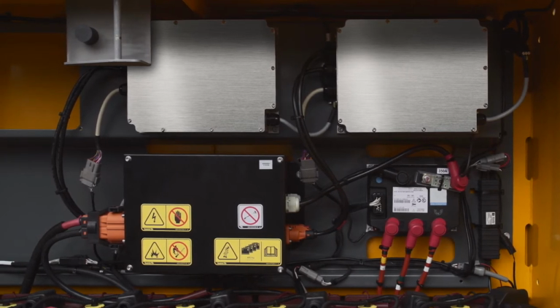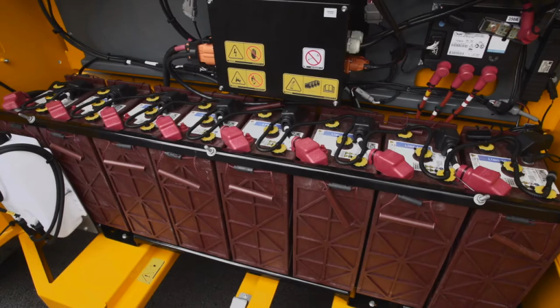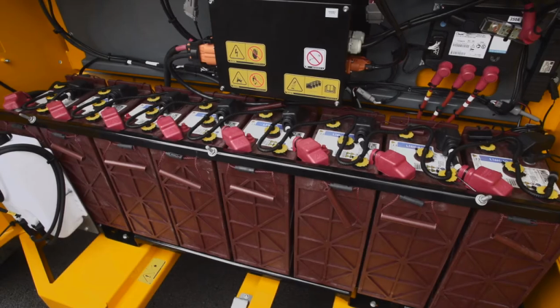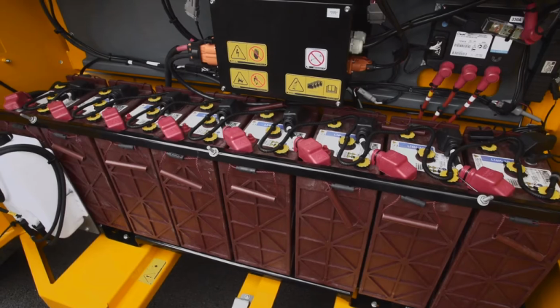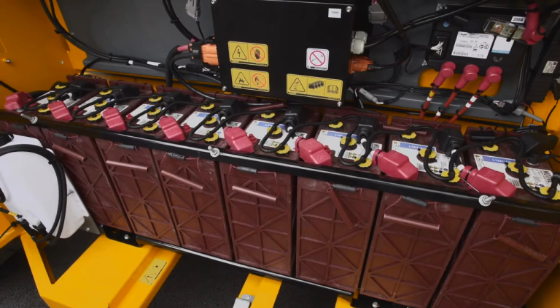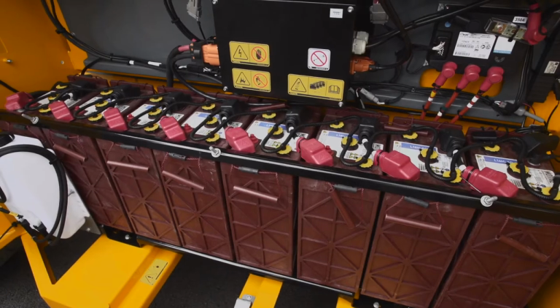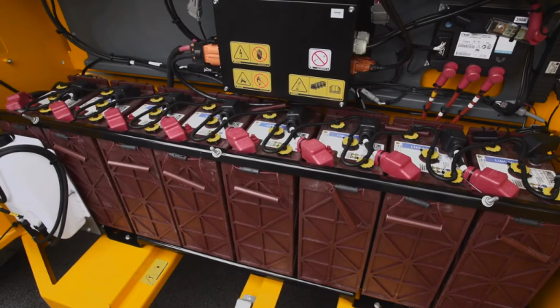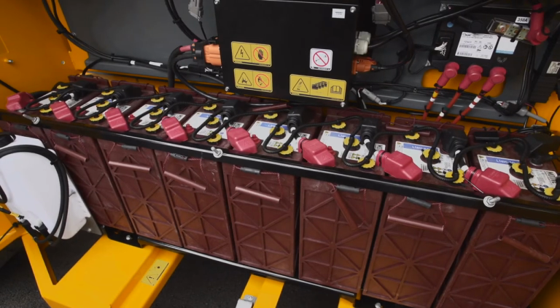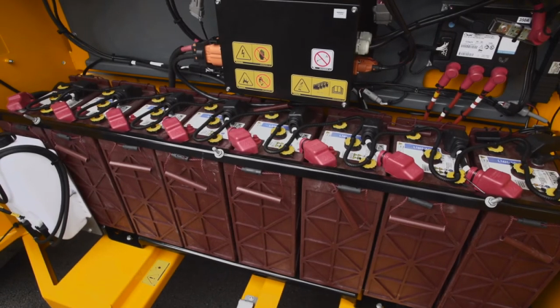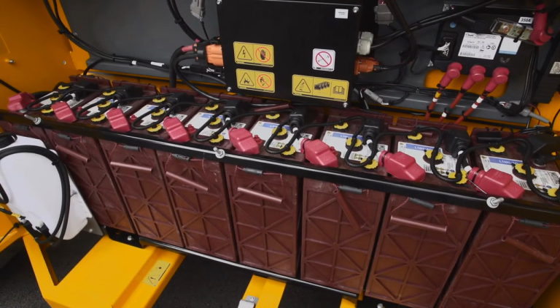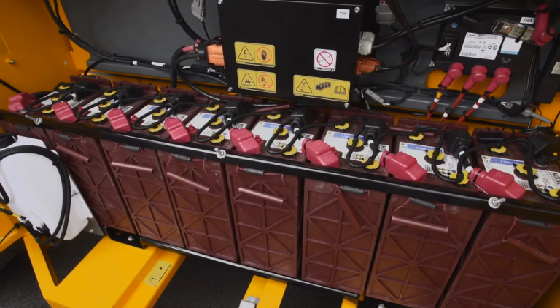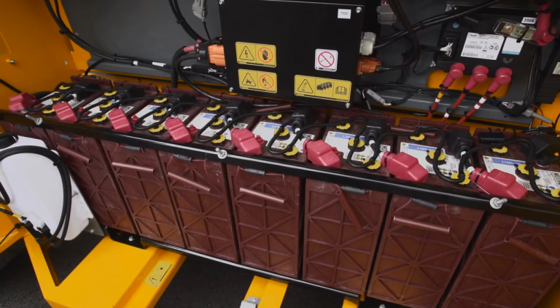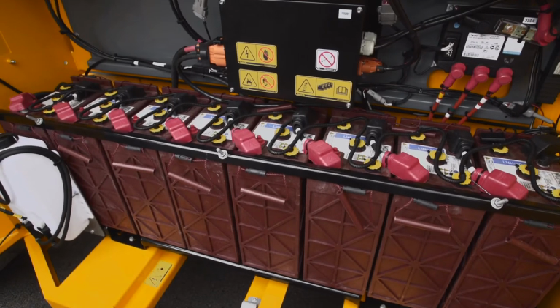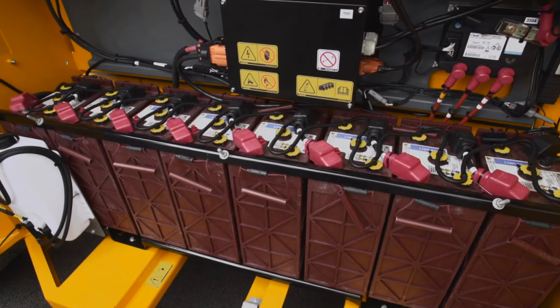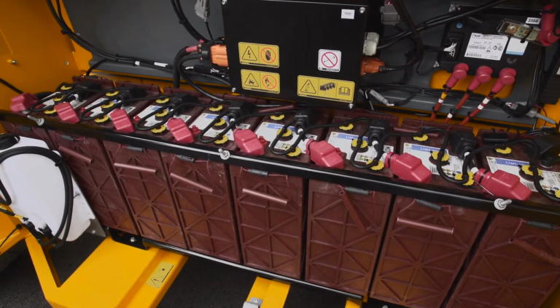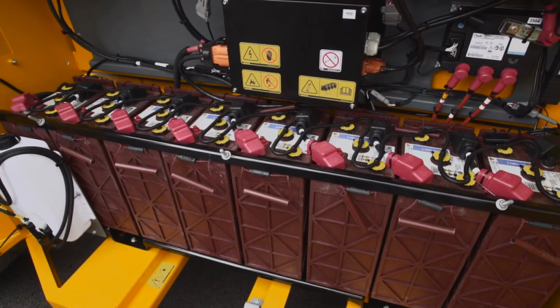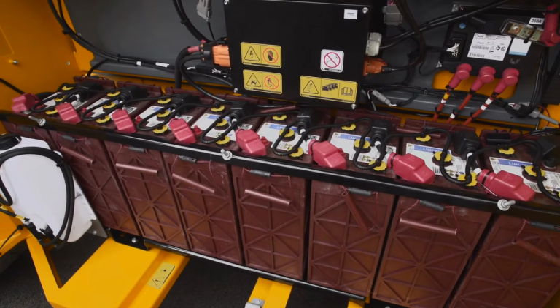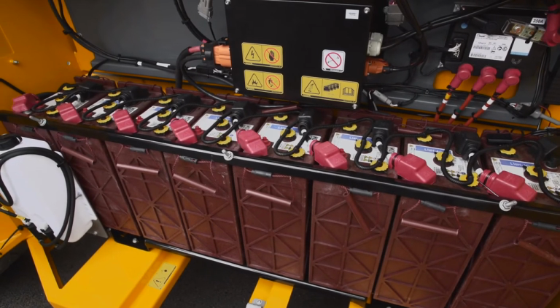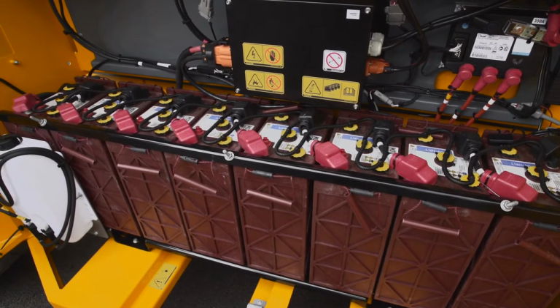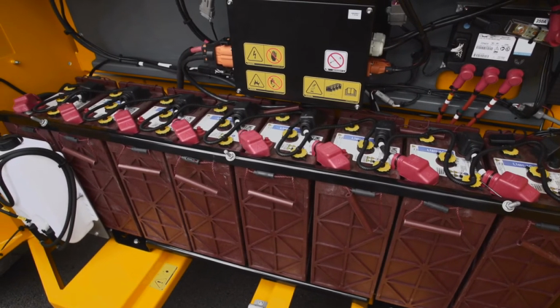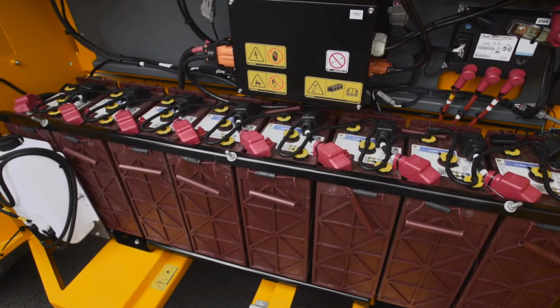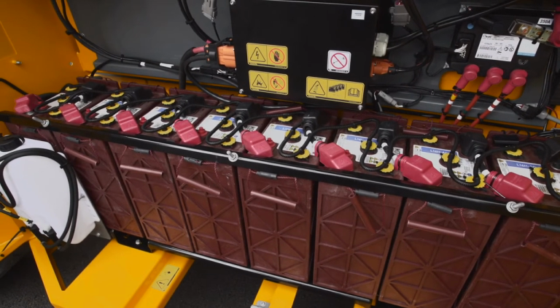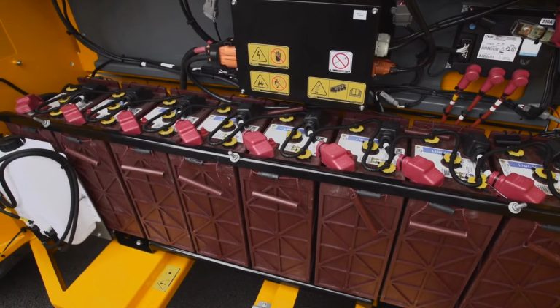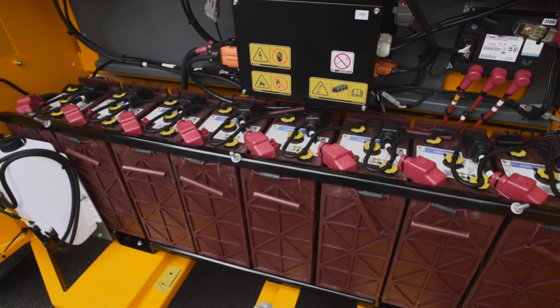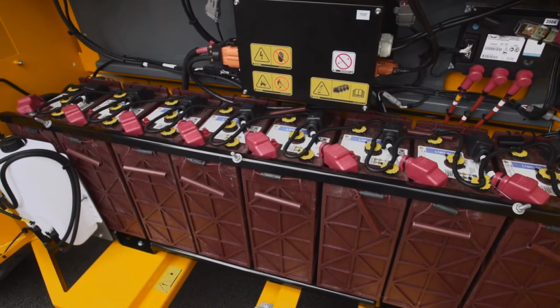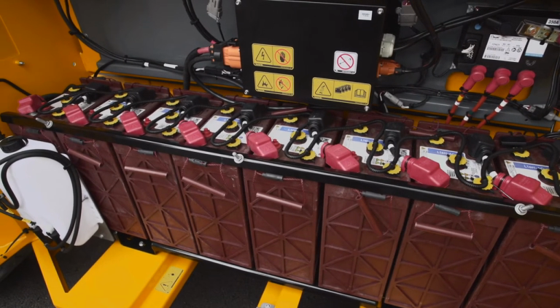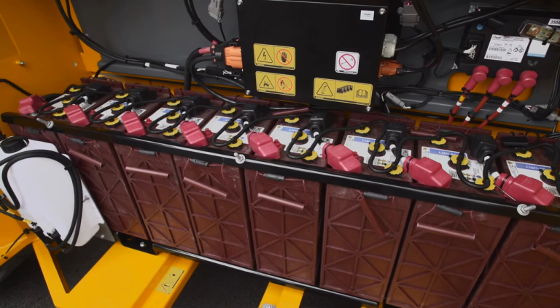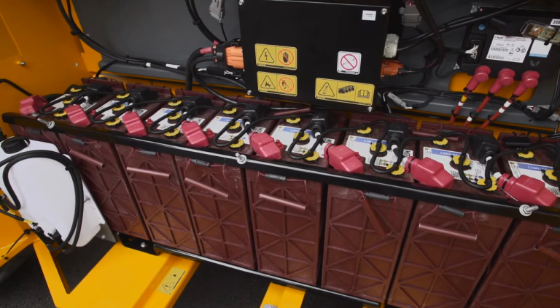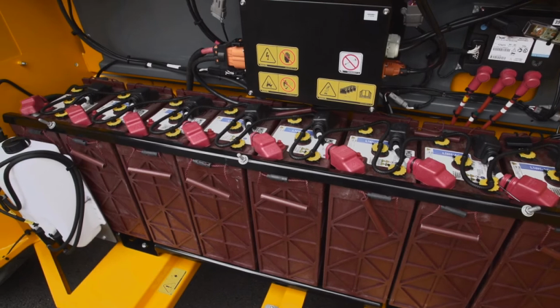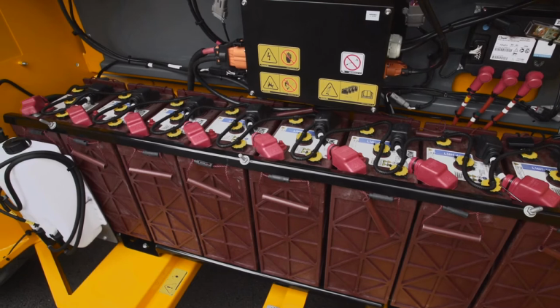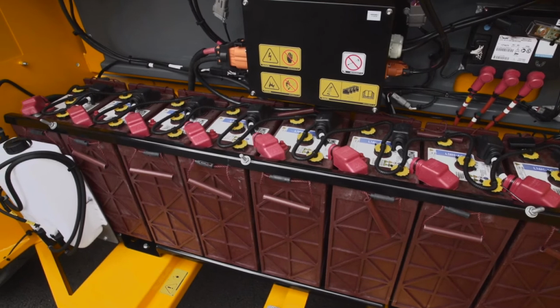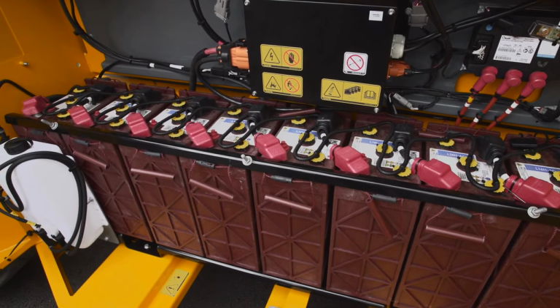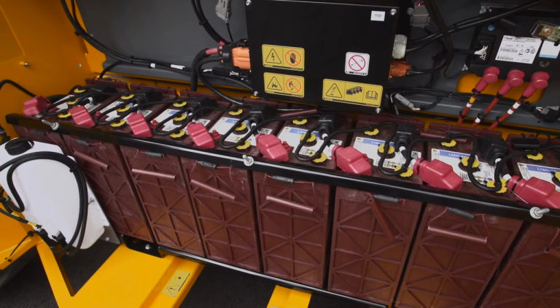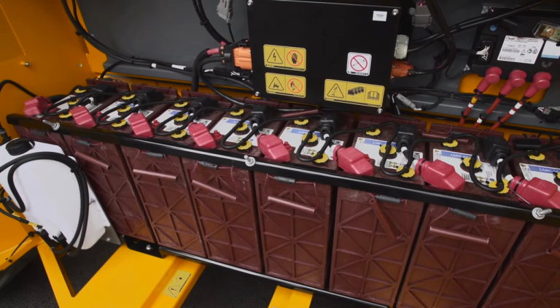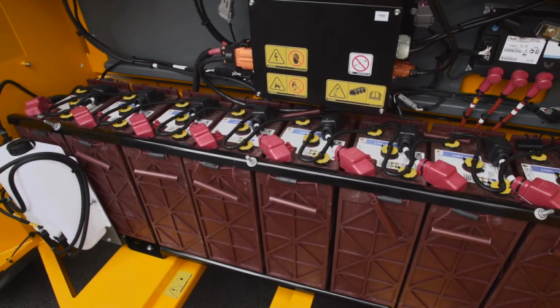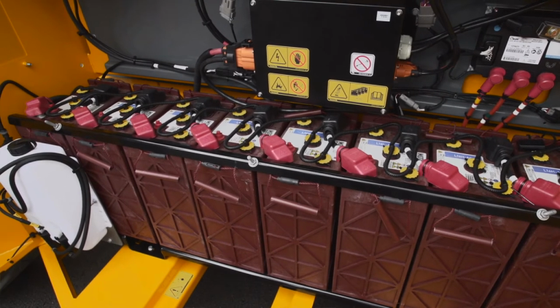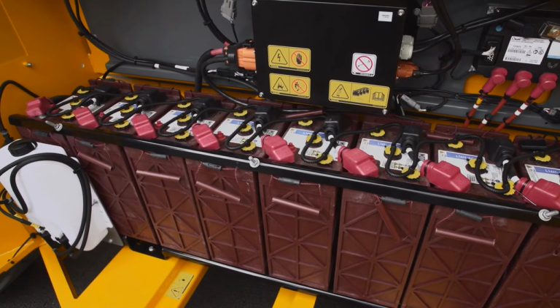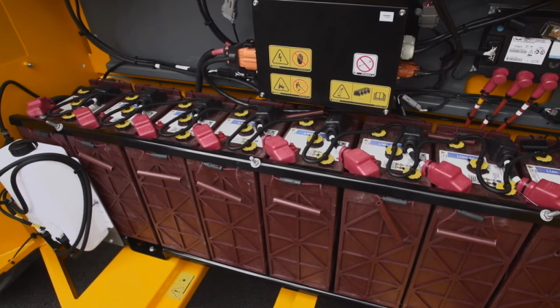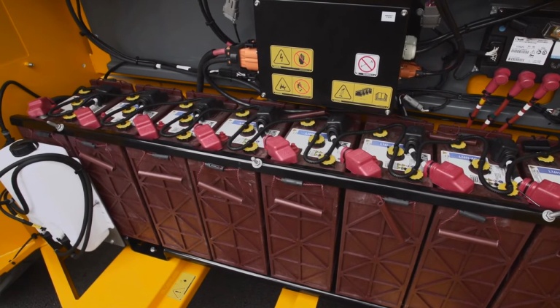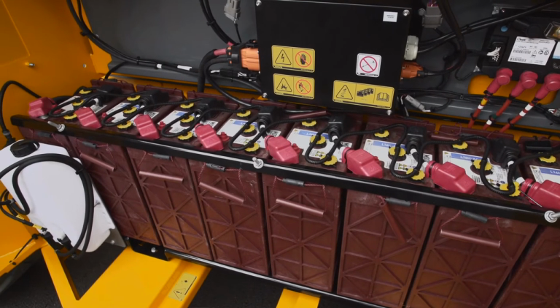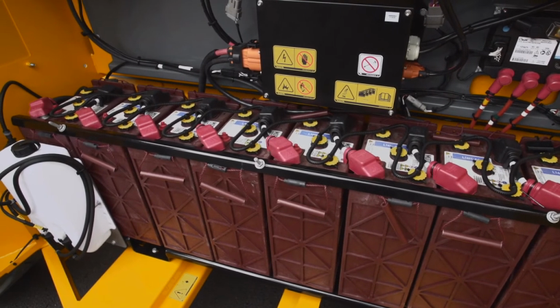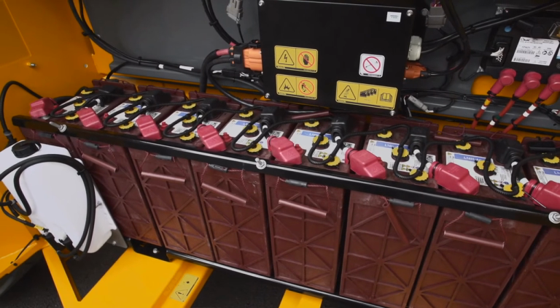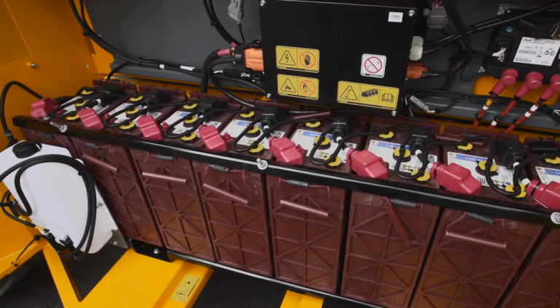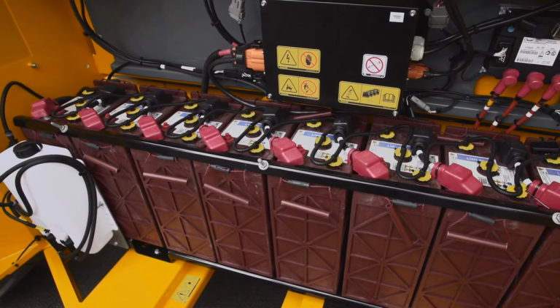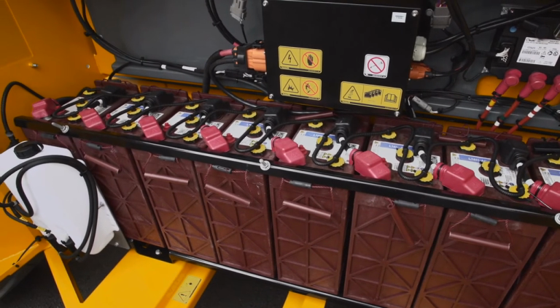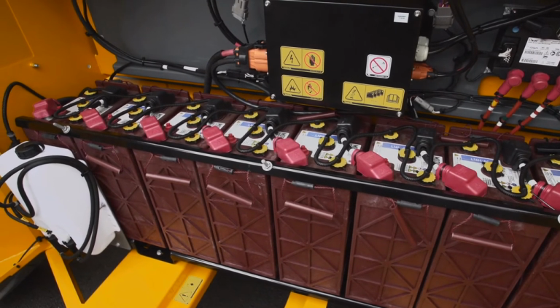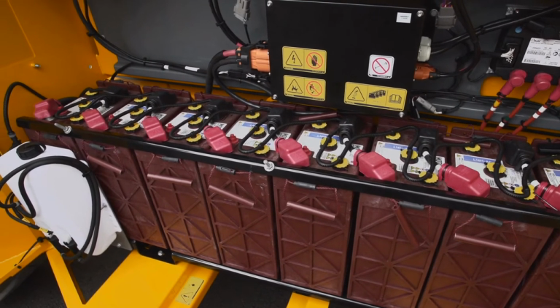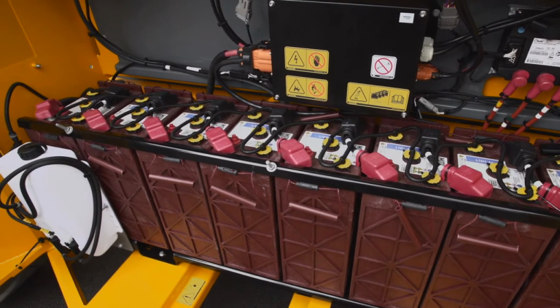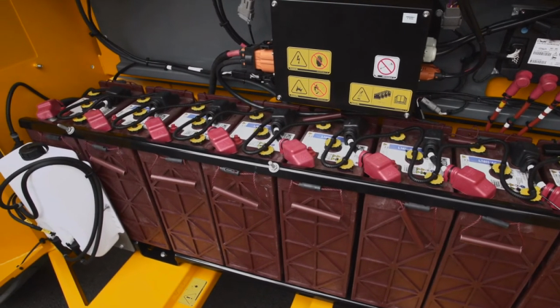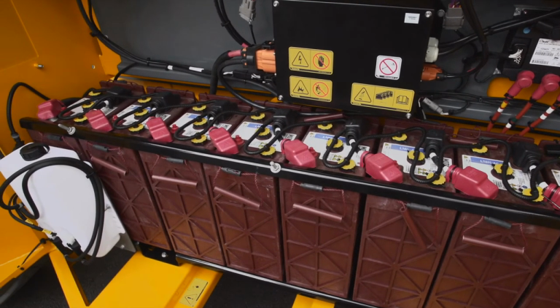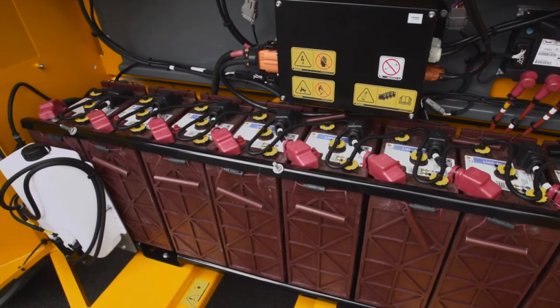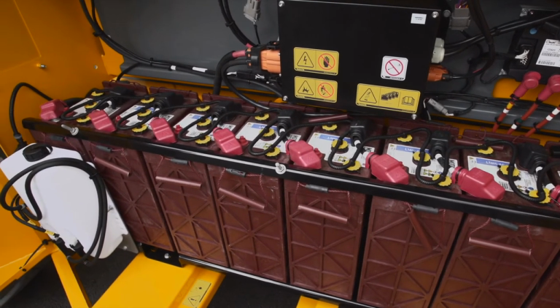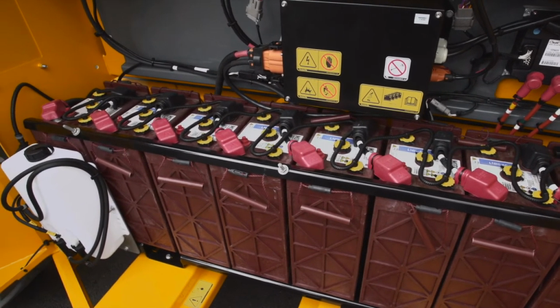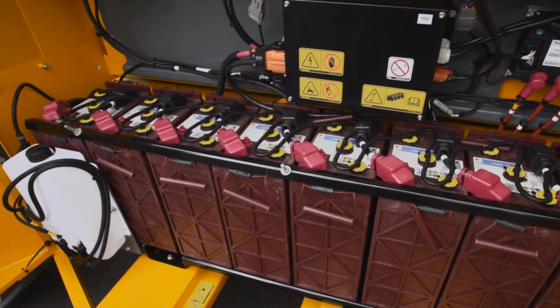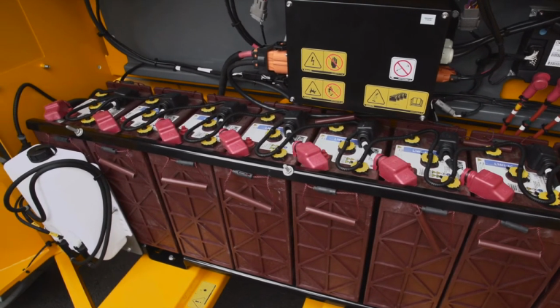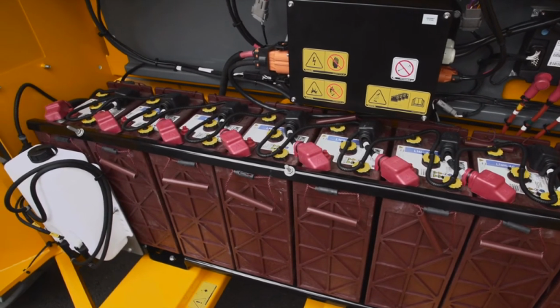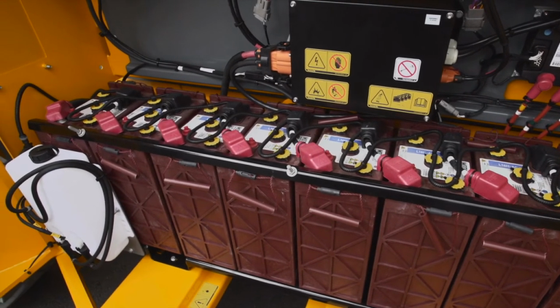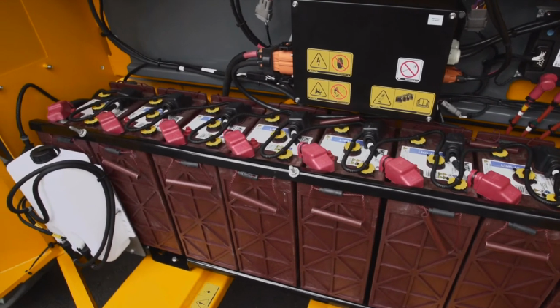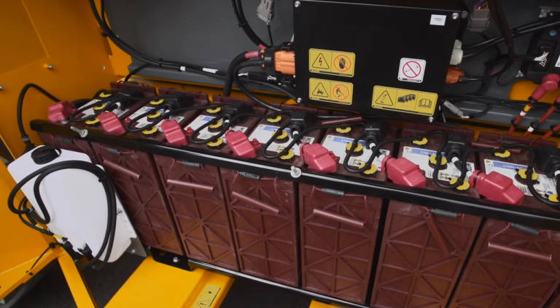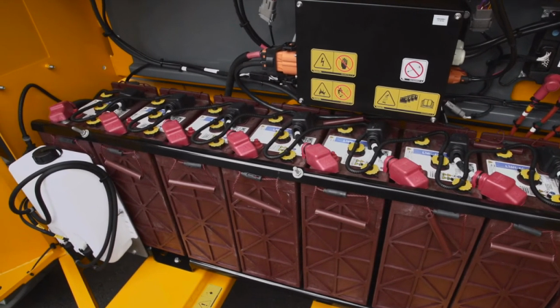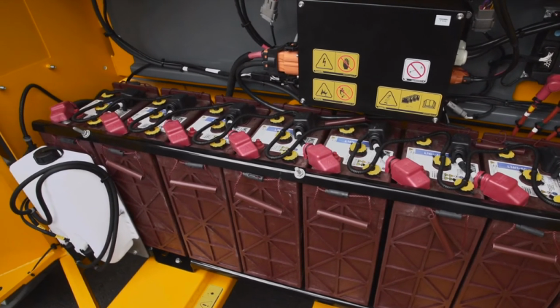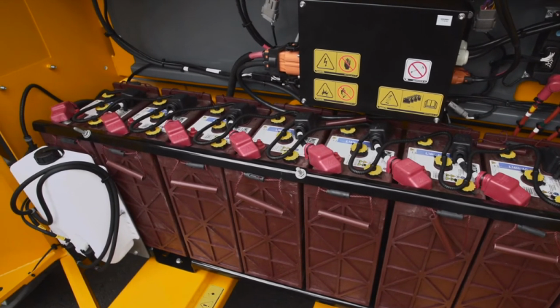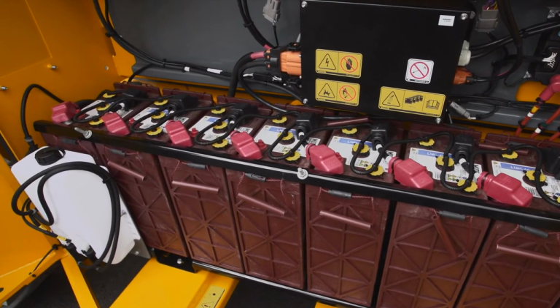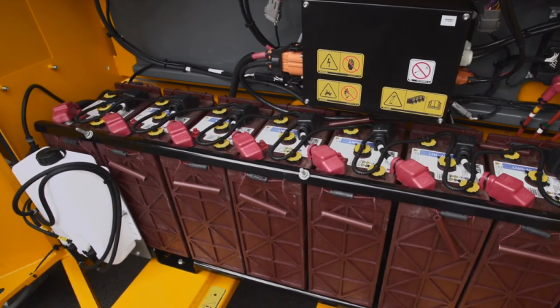Equipped with automatic centralized filling, there's no more need for maintenance. Your batteries will stay in good condition.